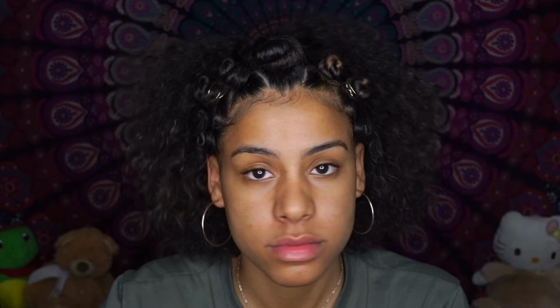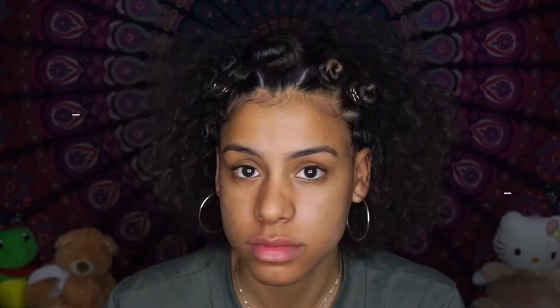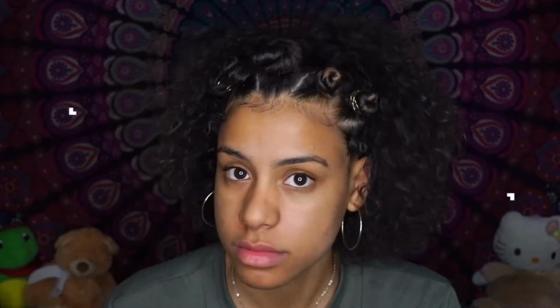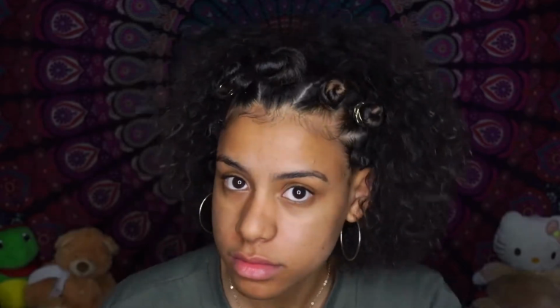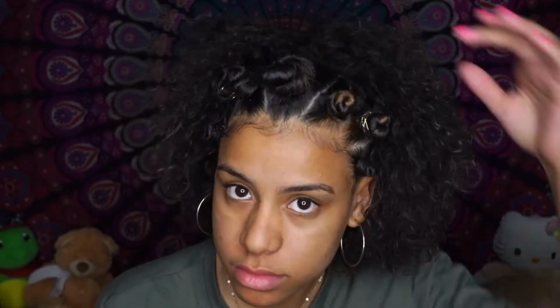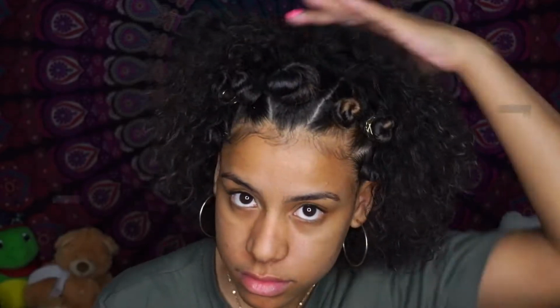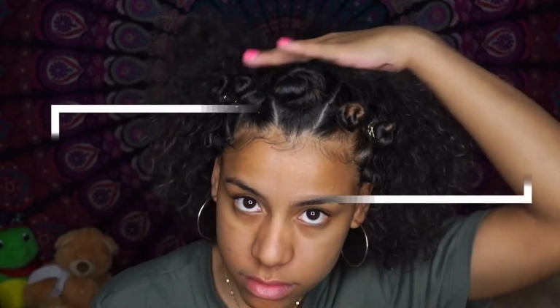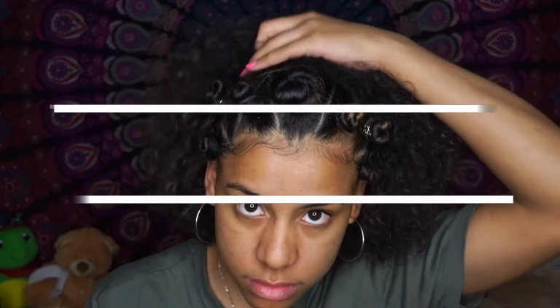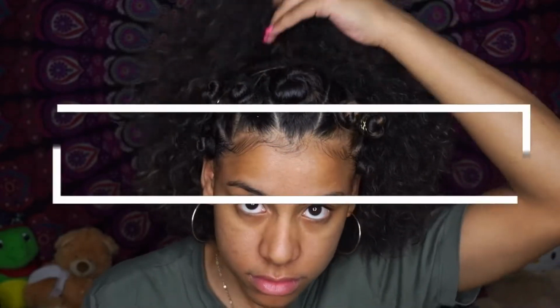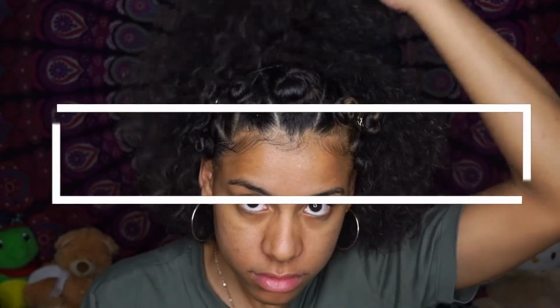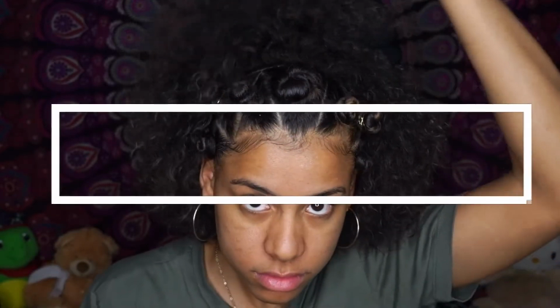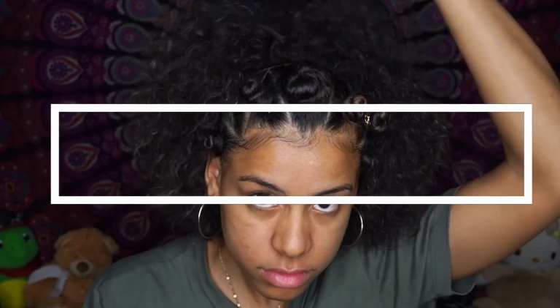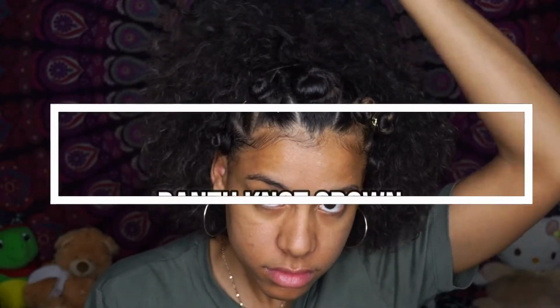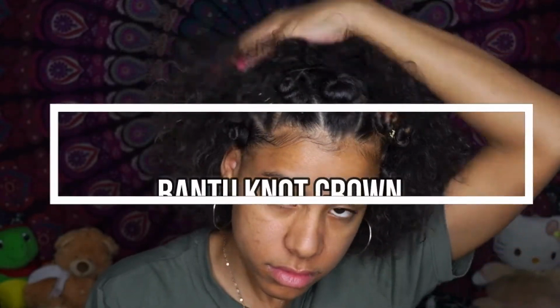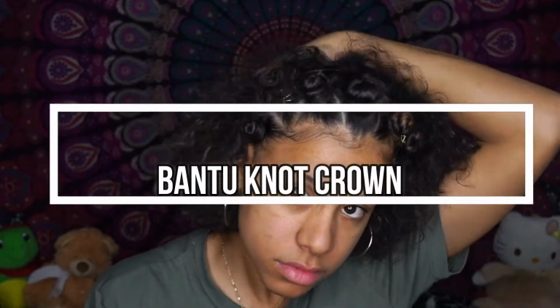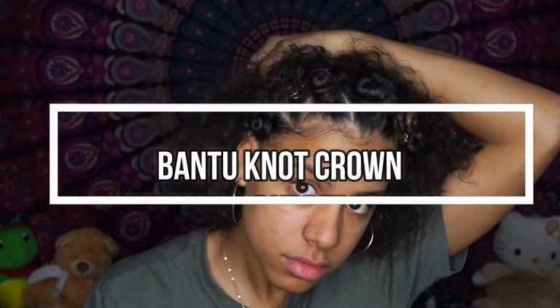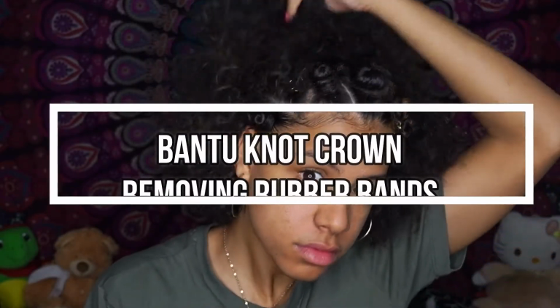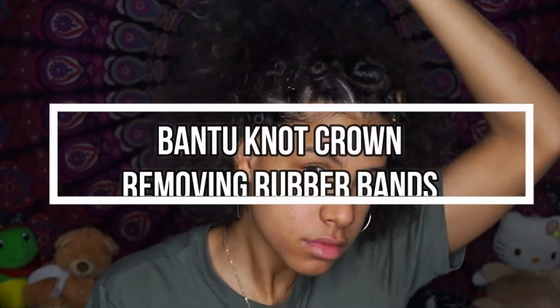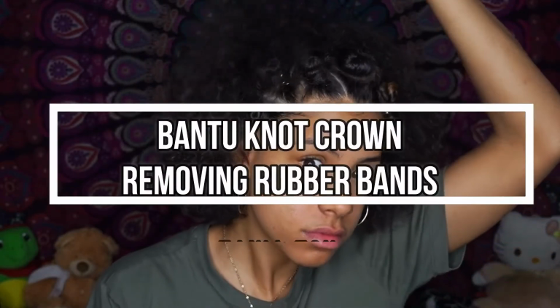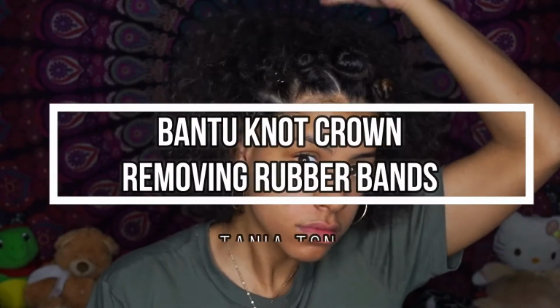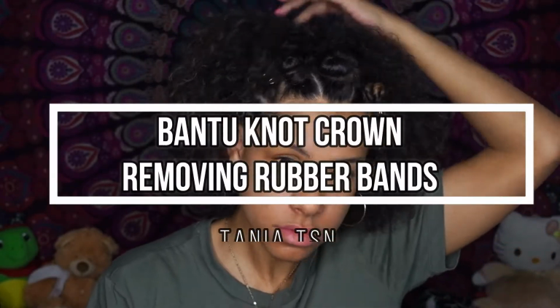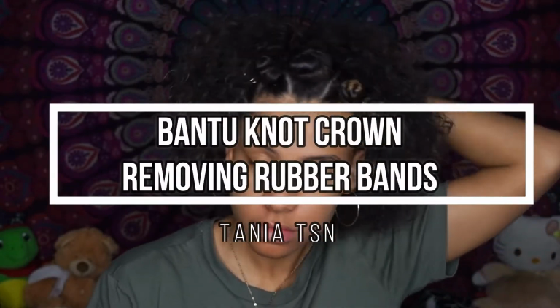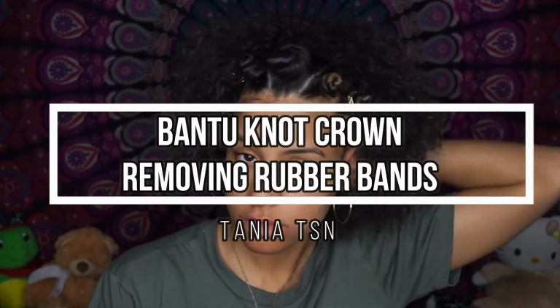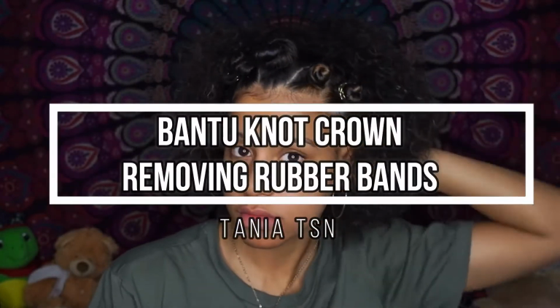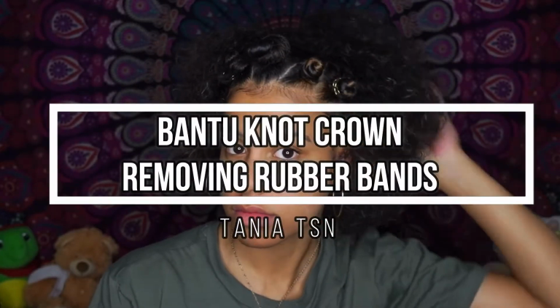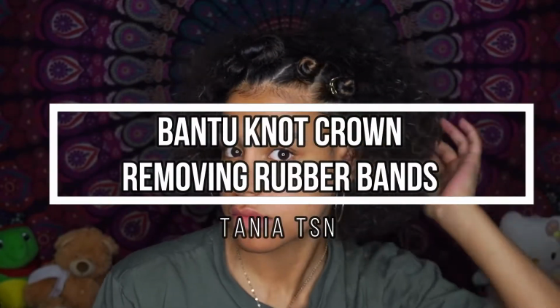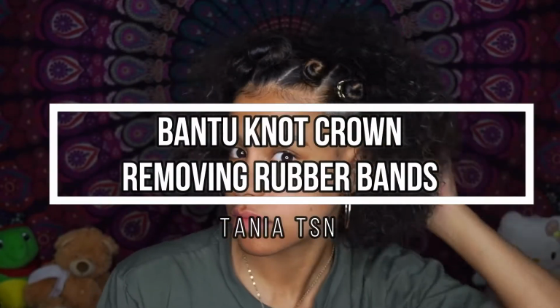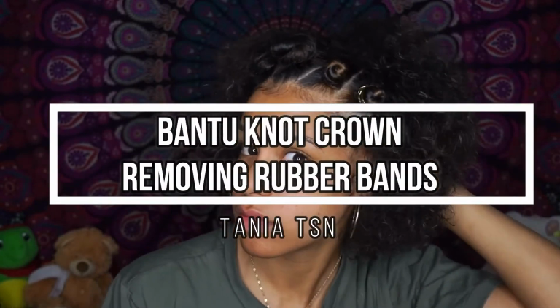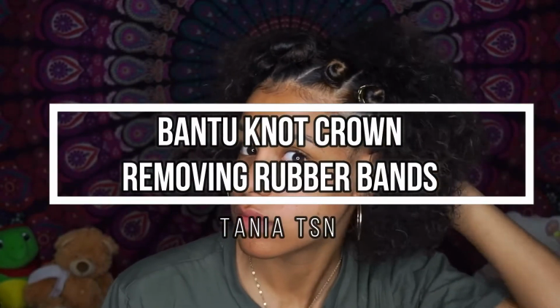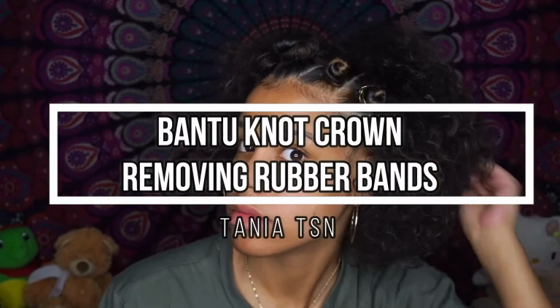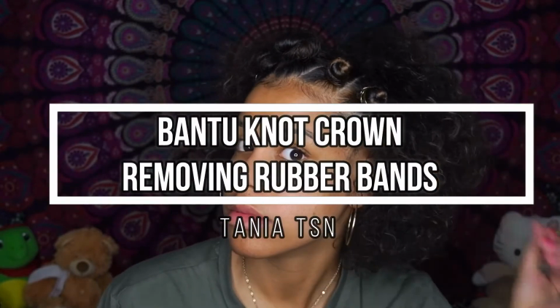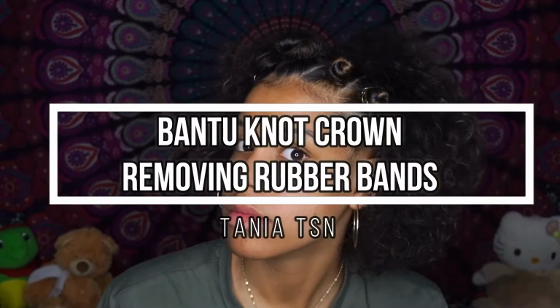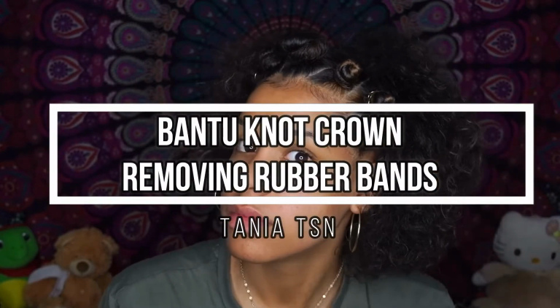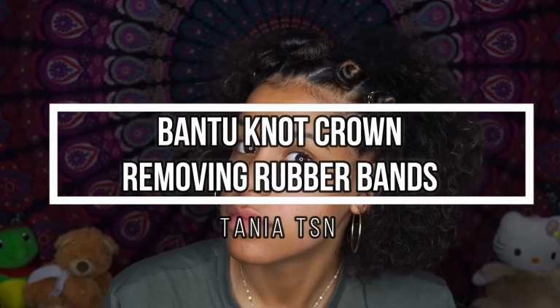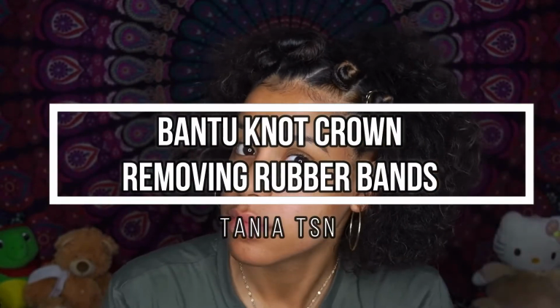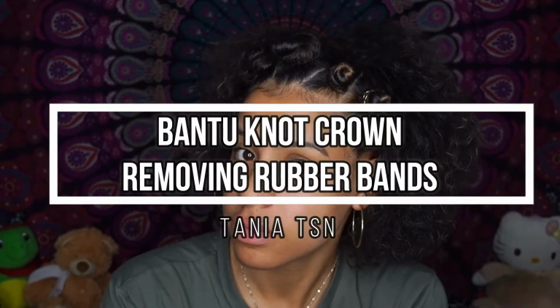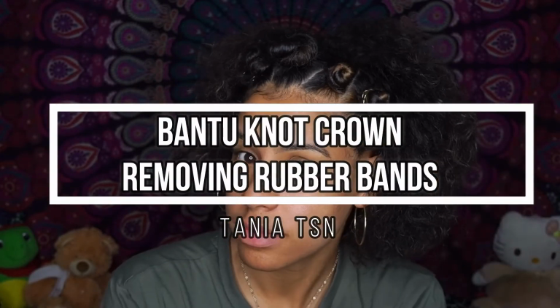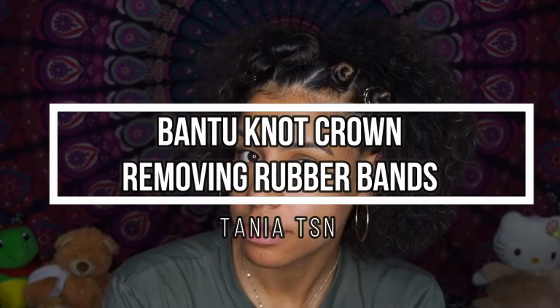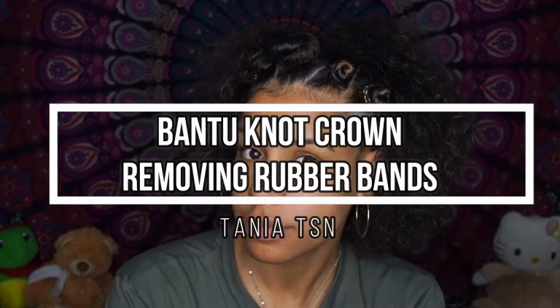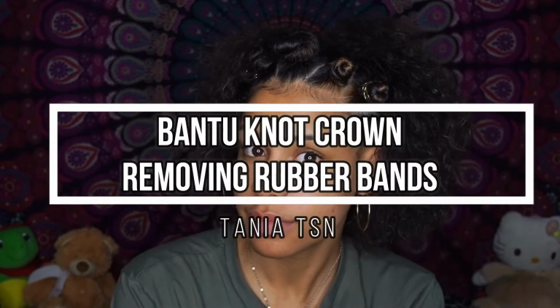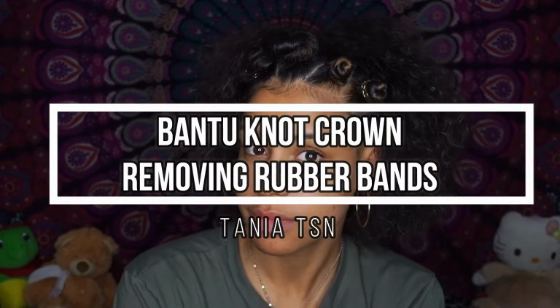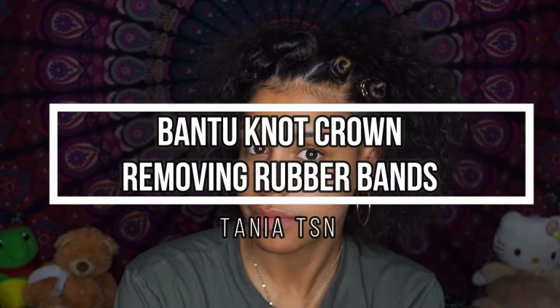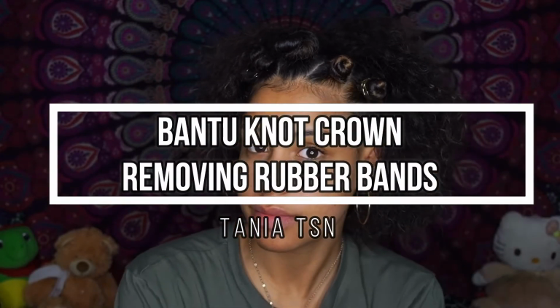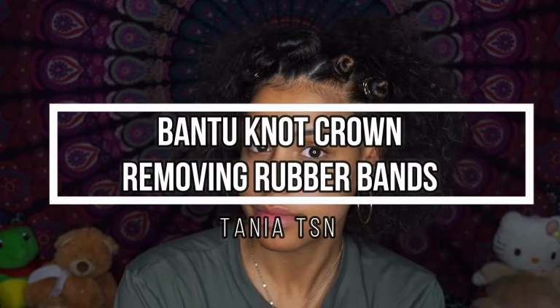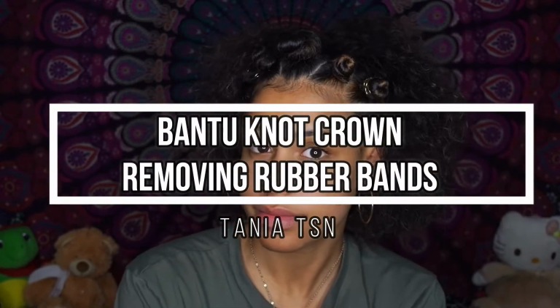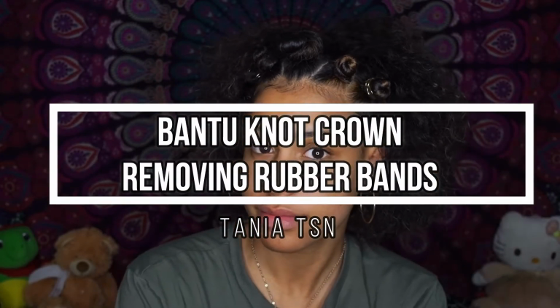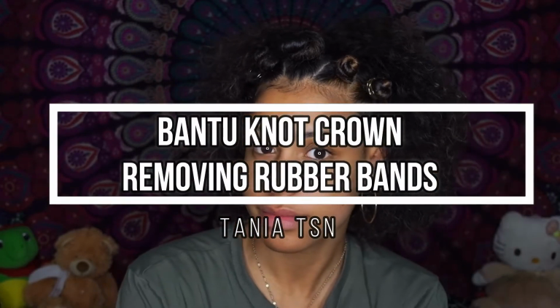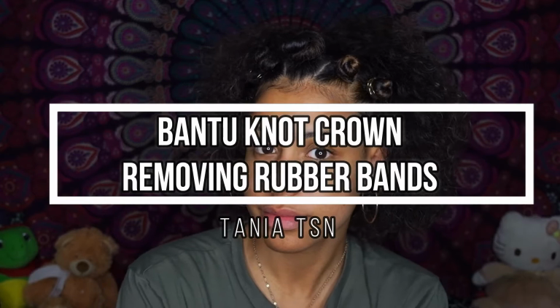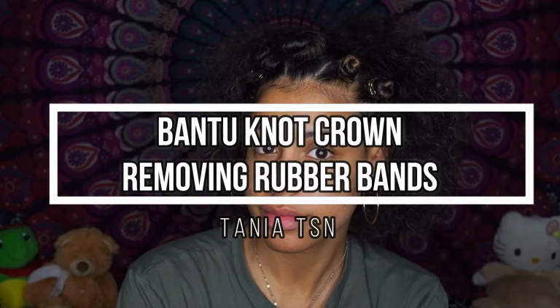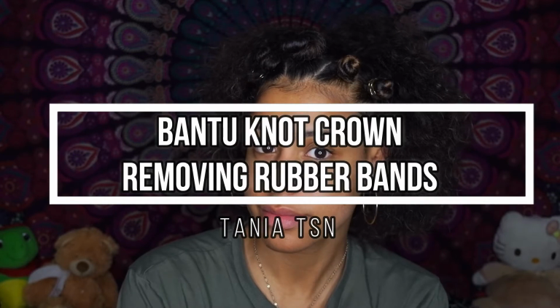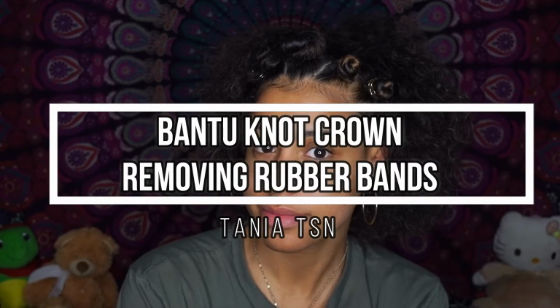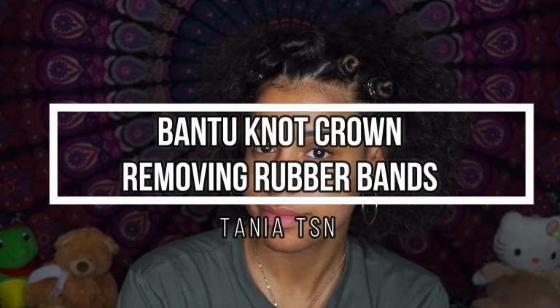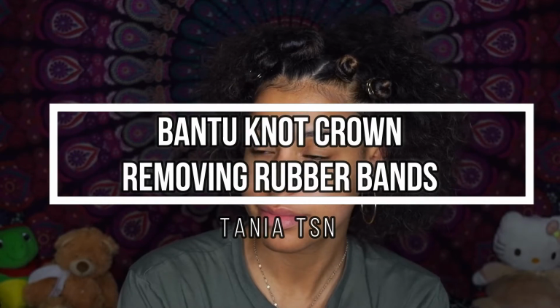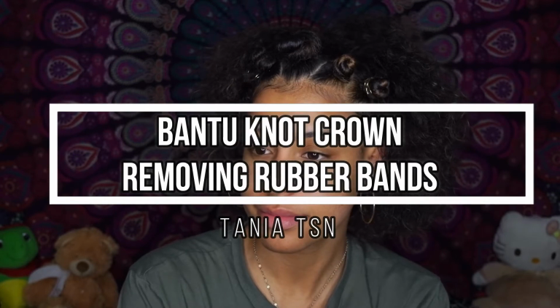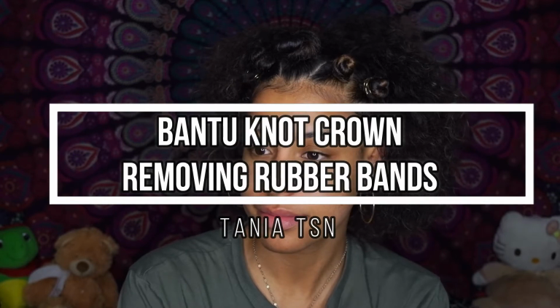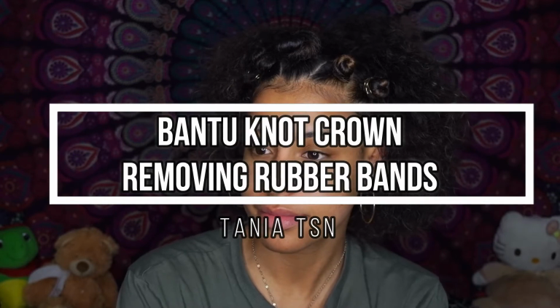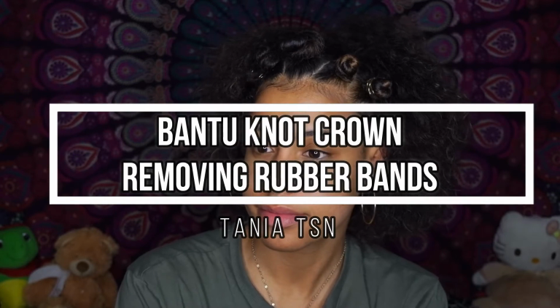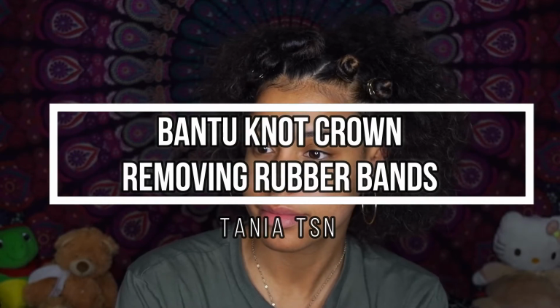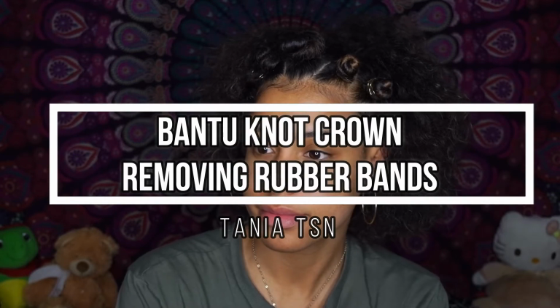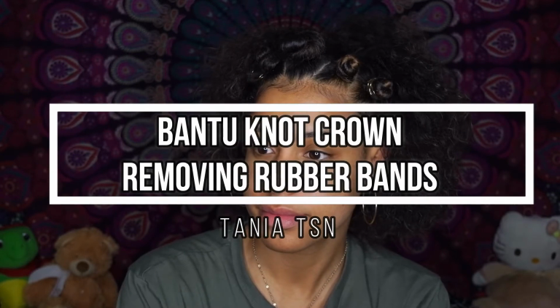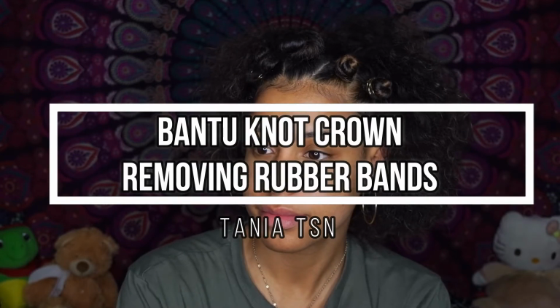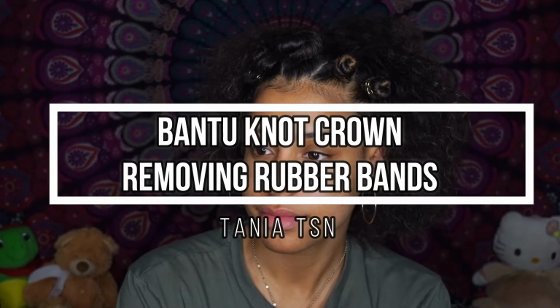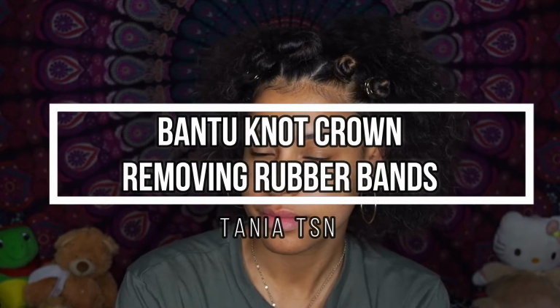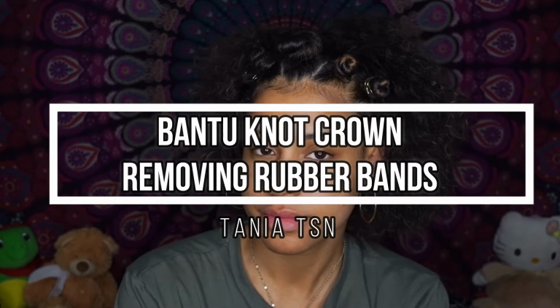Hi everyone, let me show you how I do my bend-to-knock crown and also how I remove my rubber bands safely.